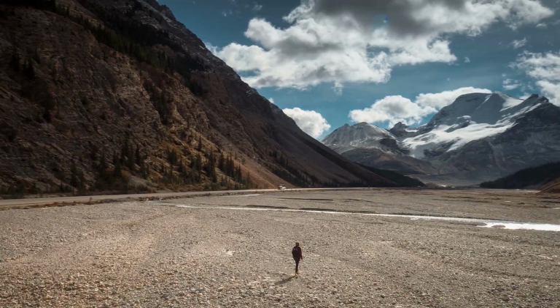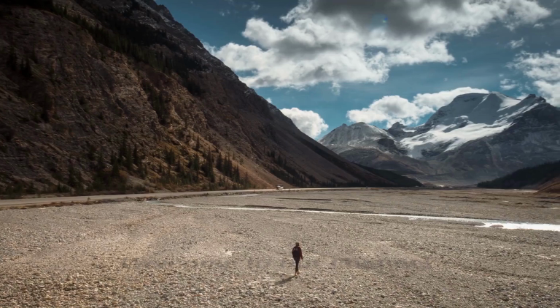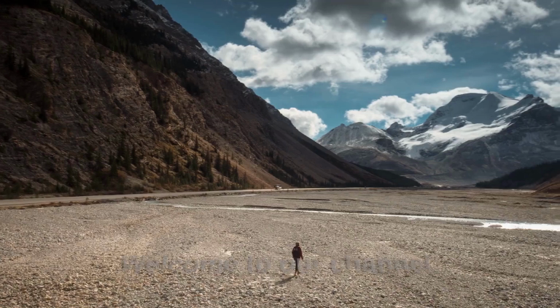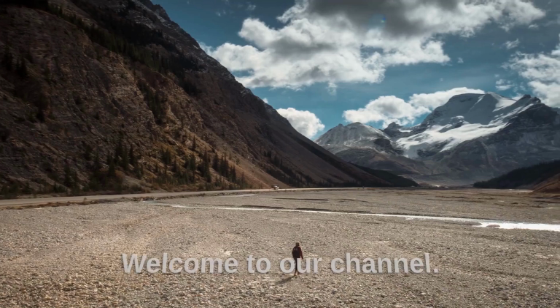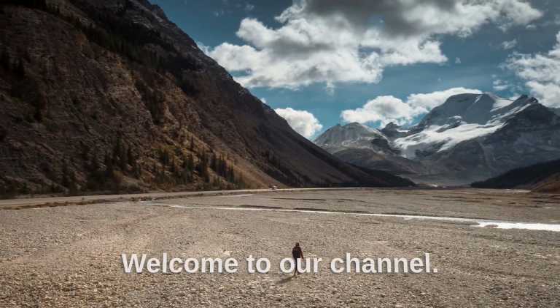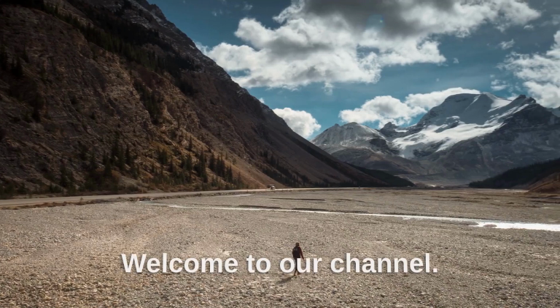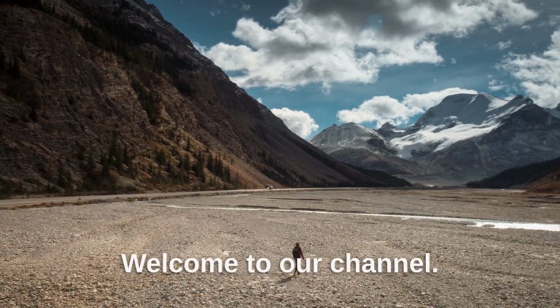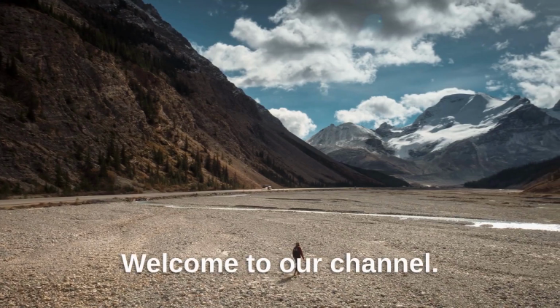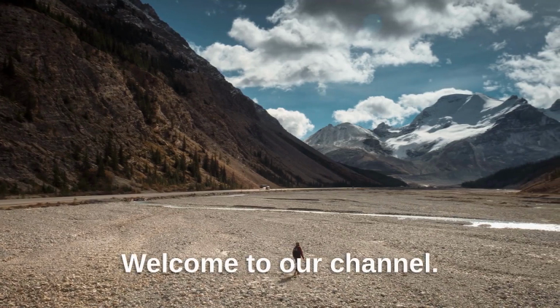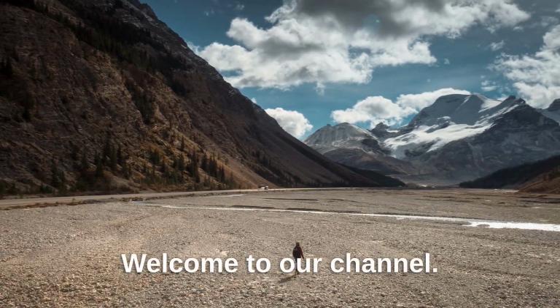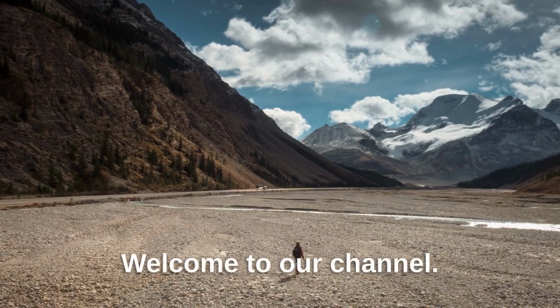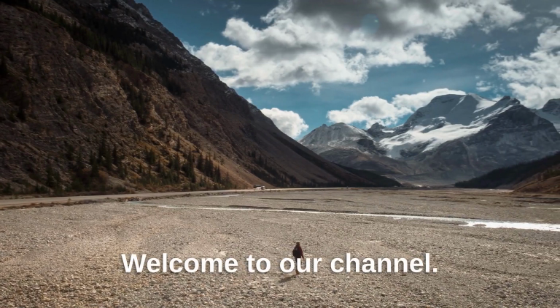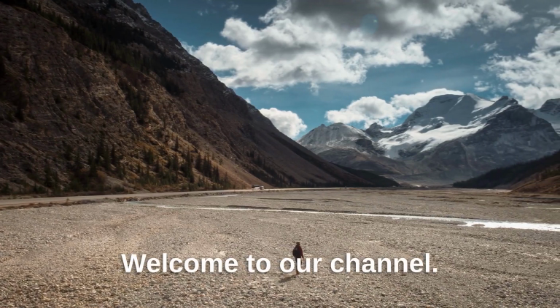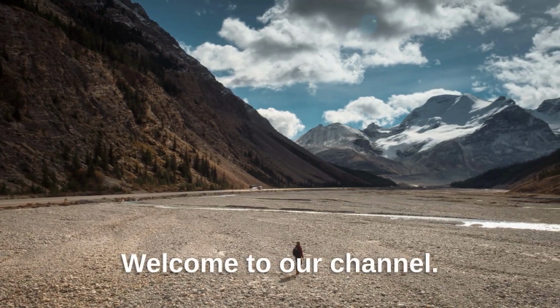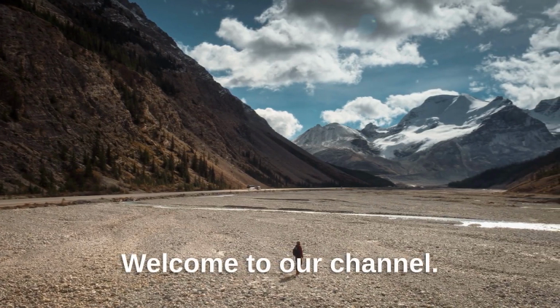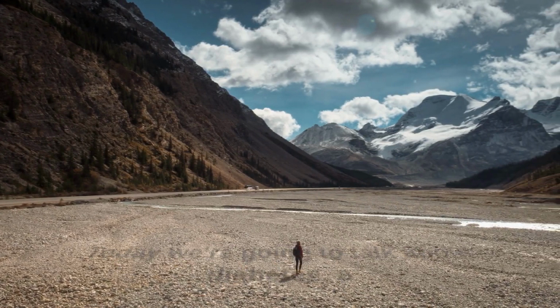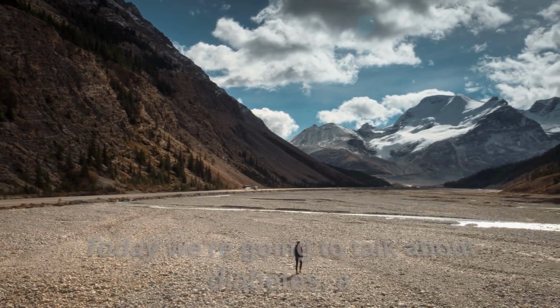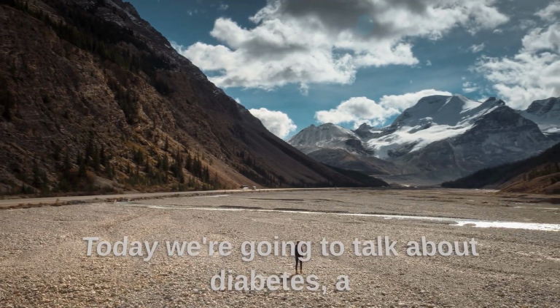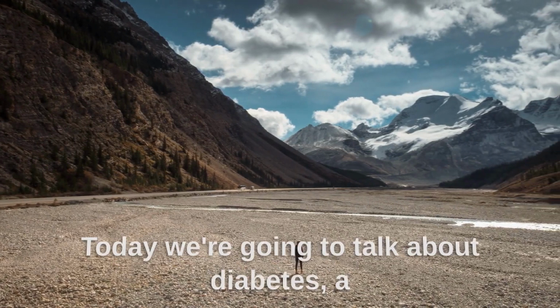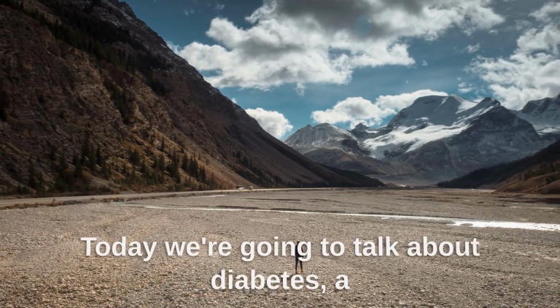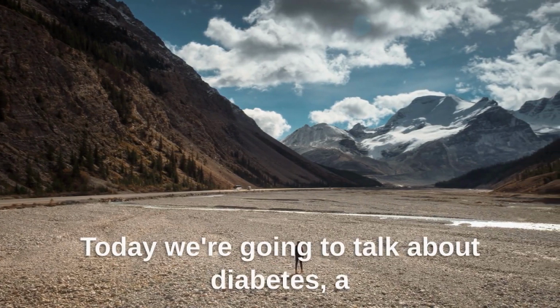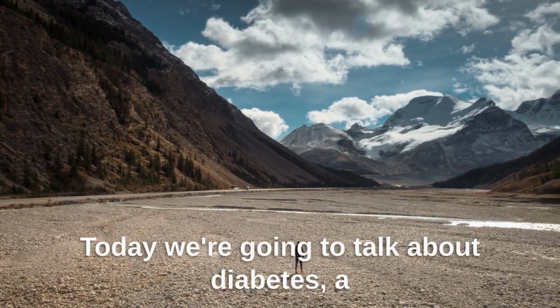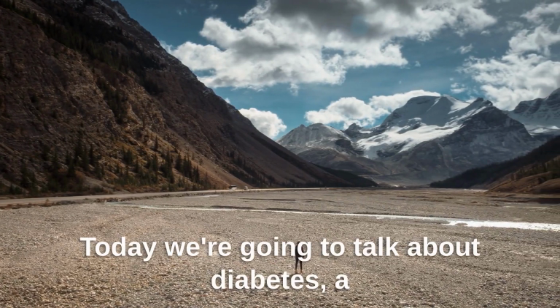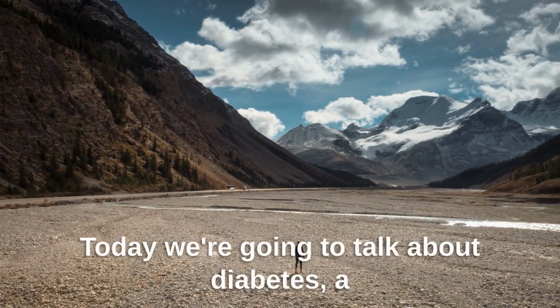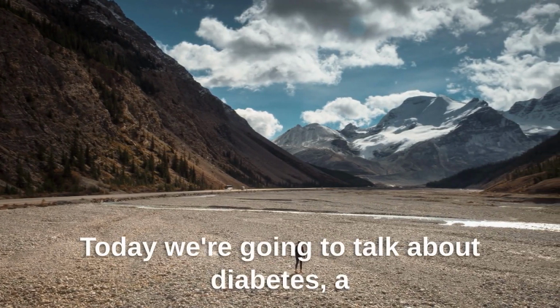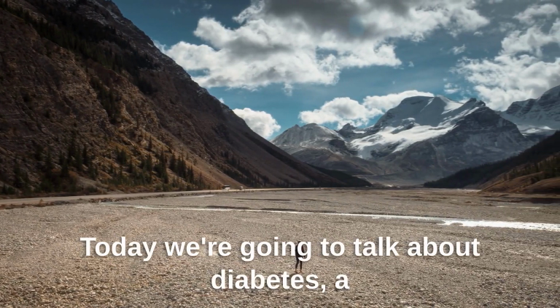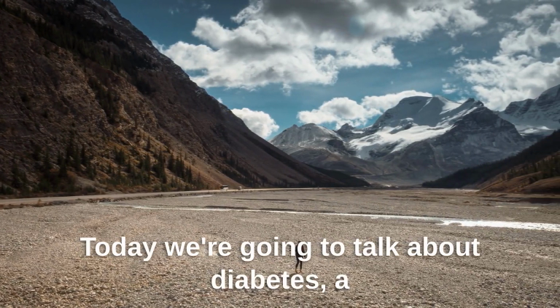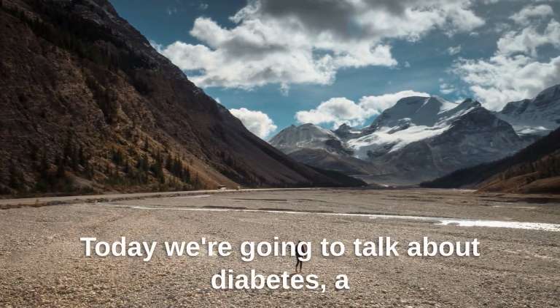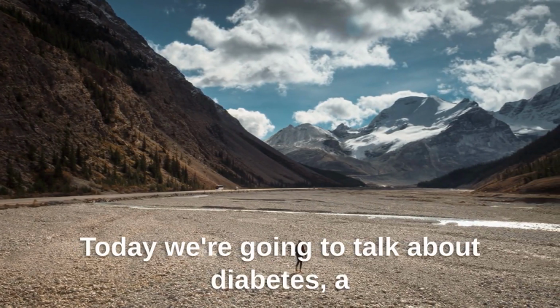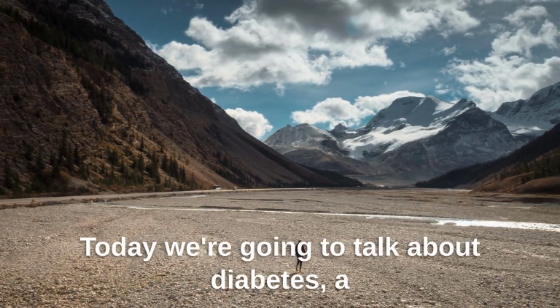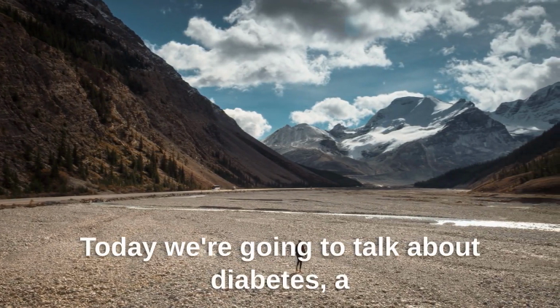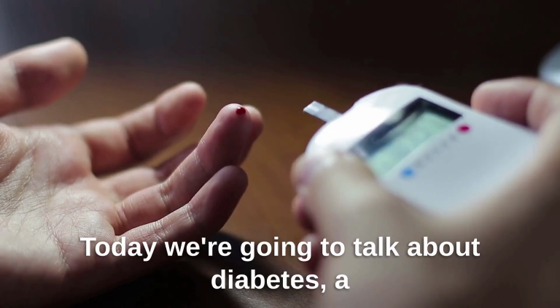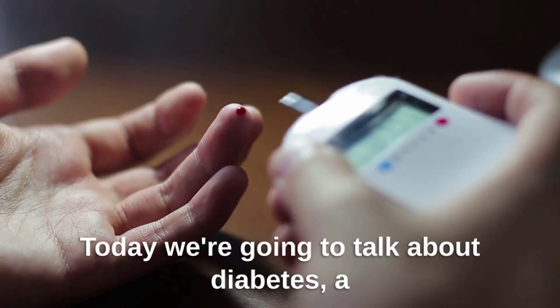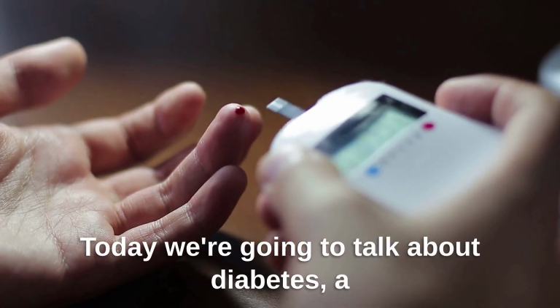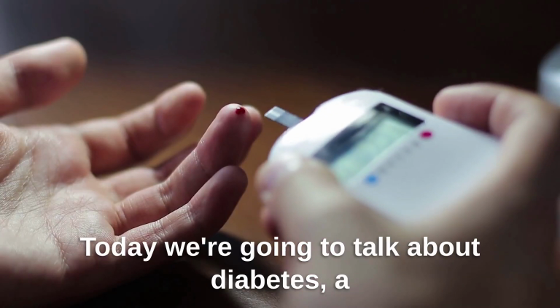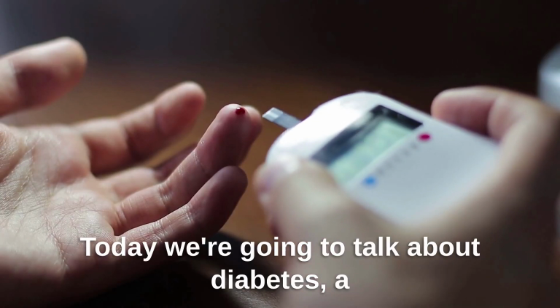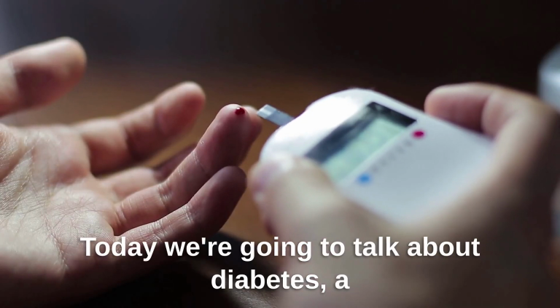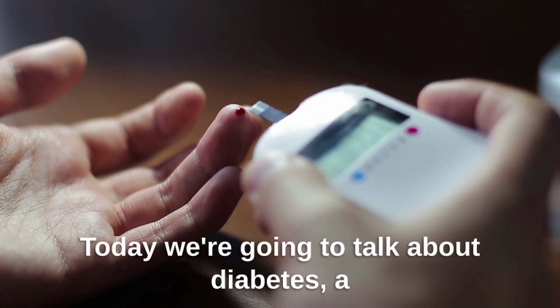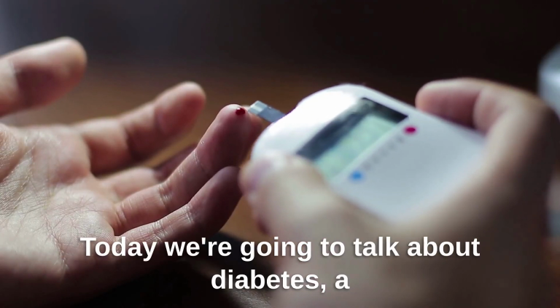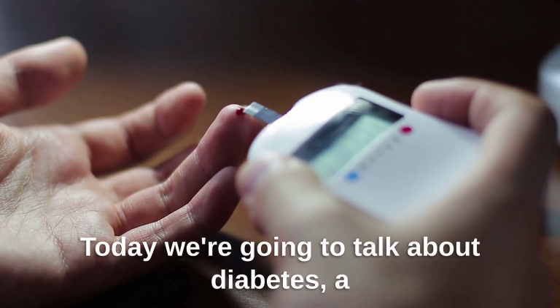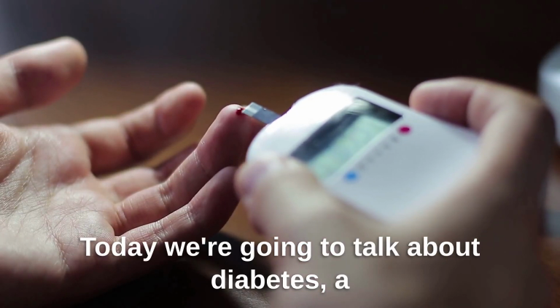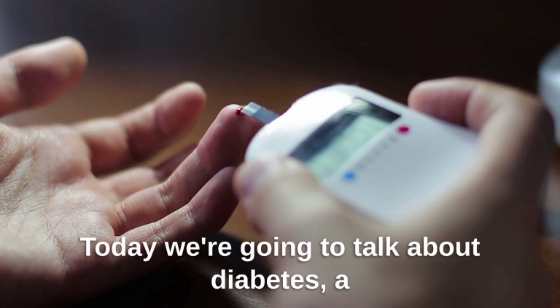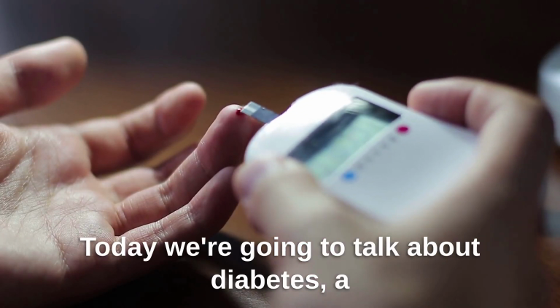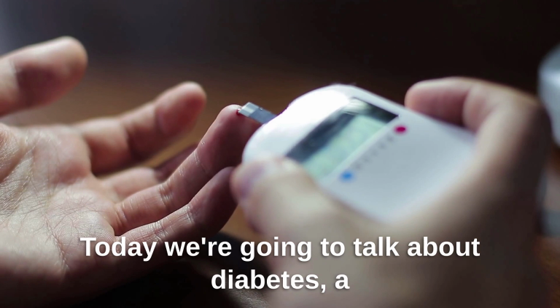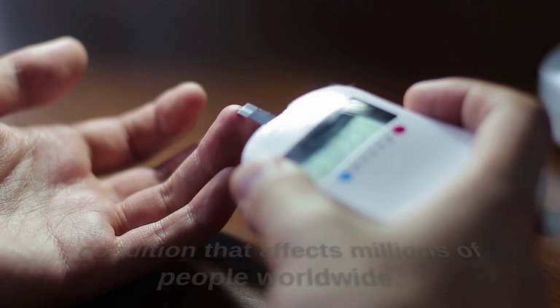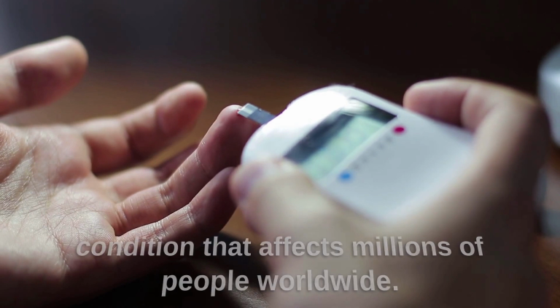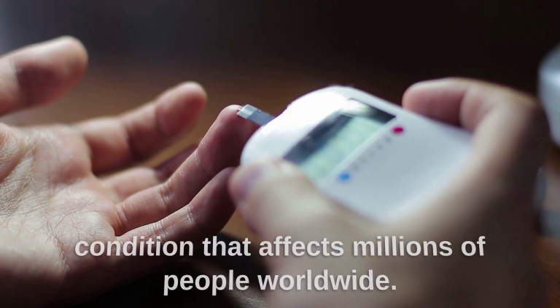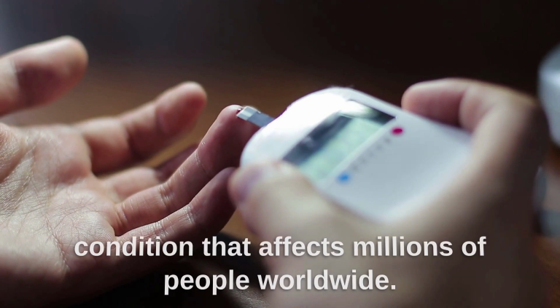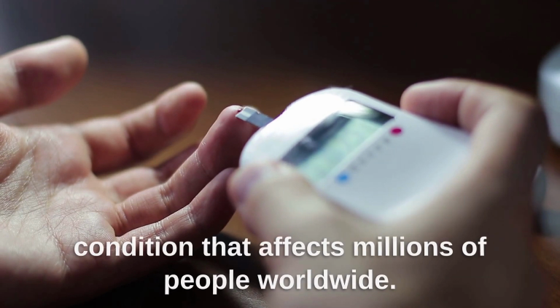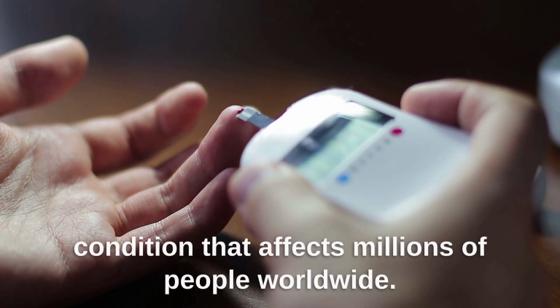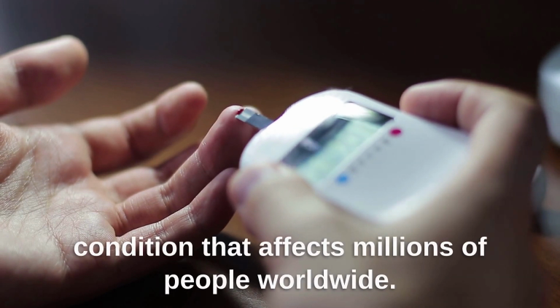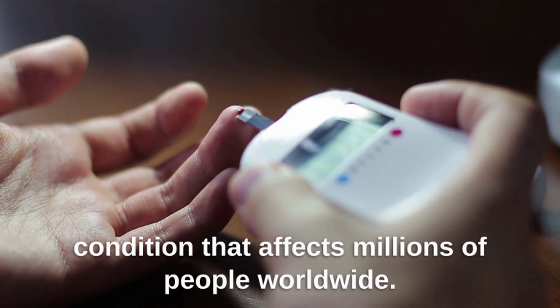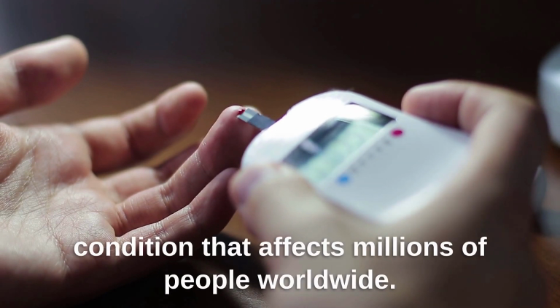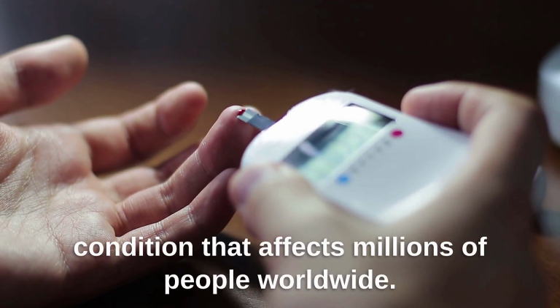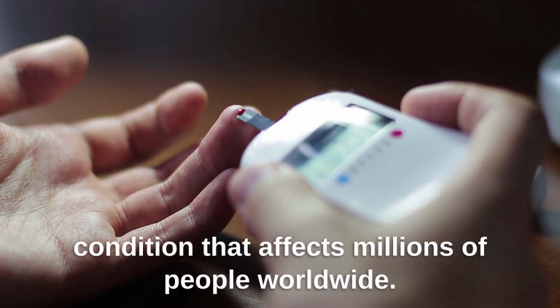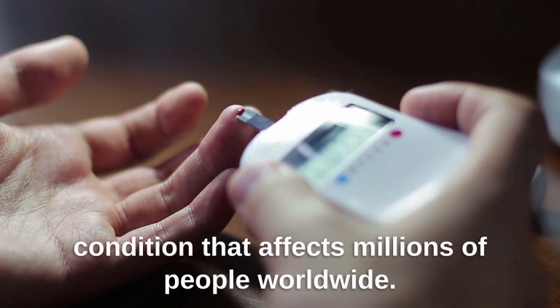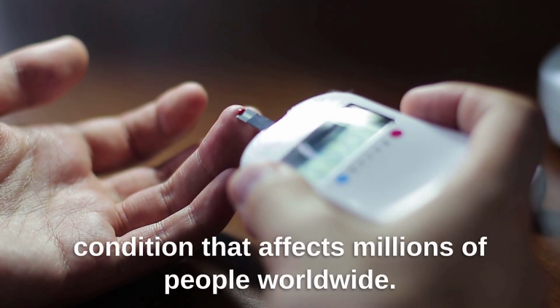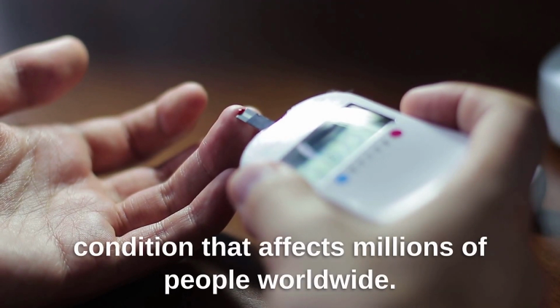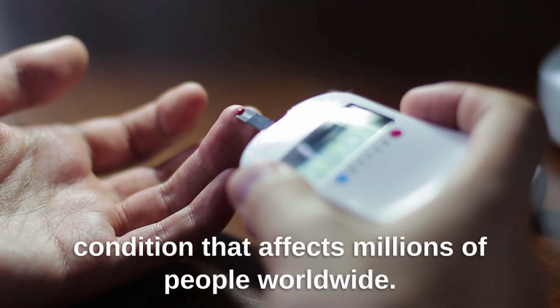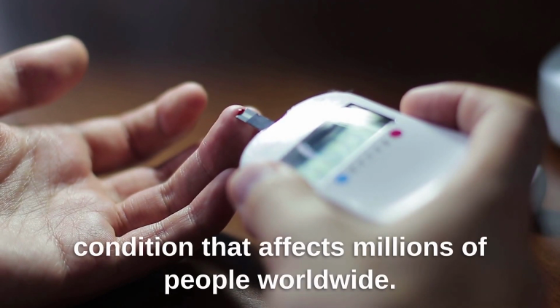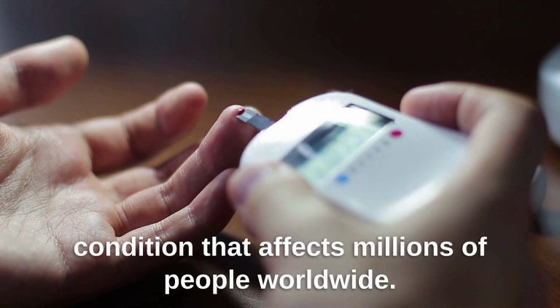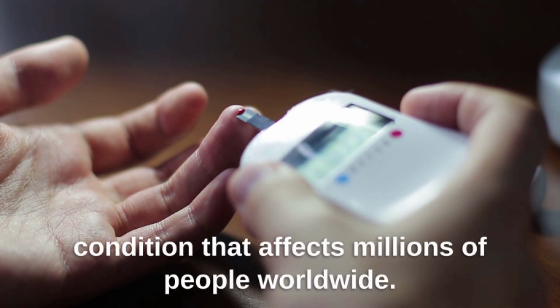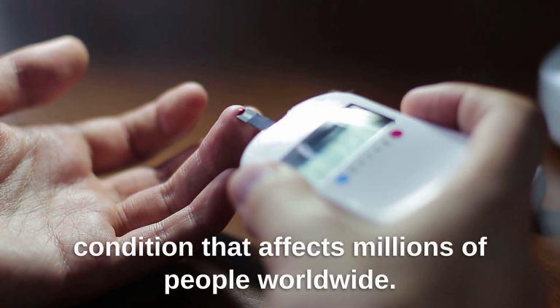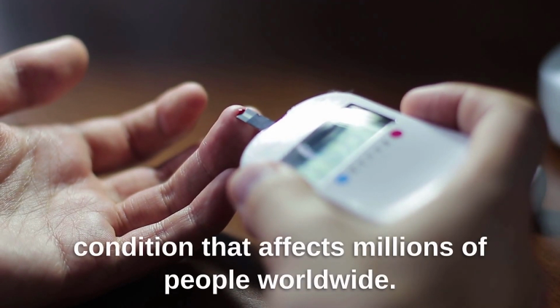Welcome to our channel. Today, we're going to talk about diabetes, a condition that affects millions of people worldwide.